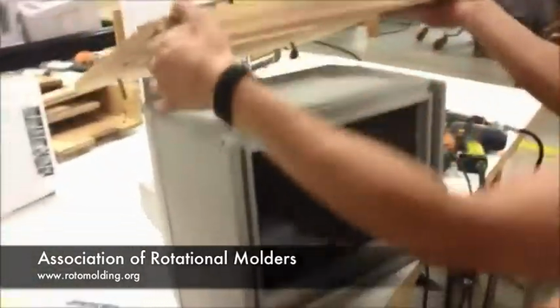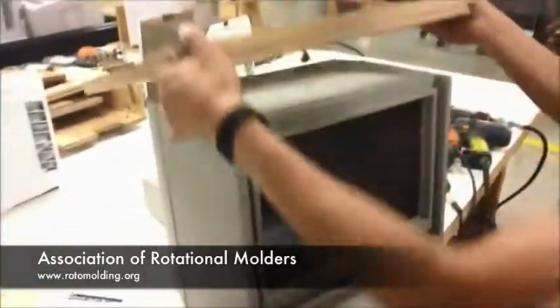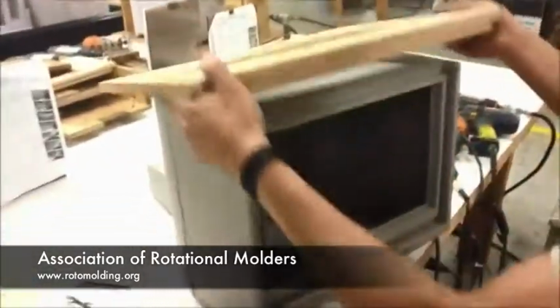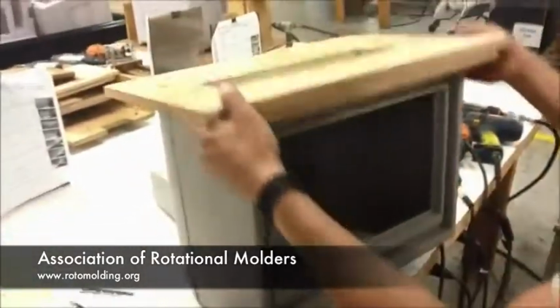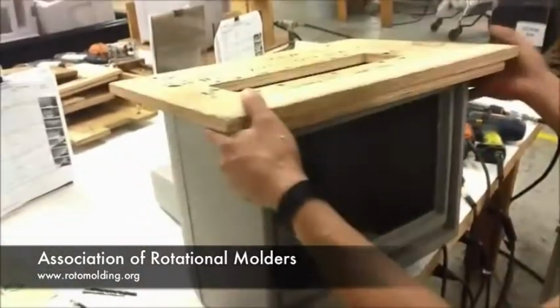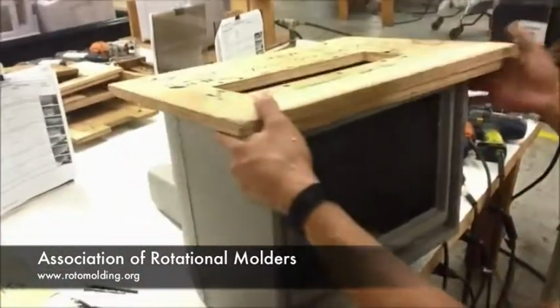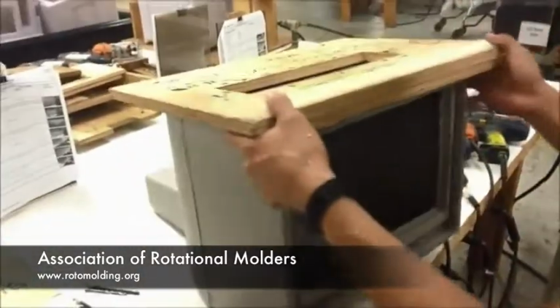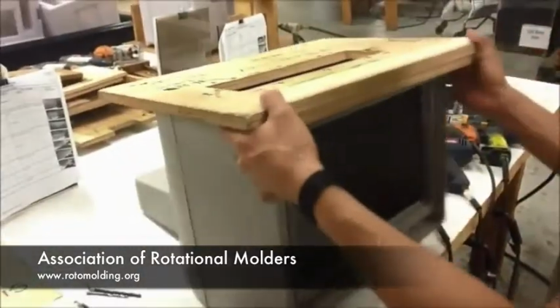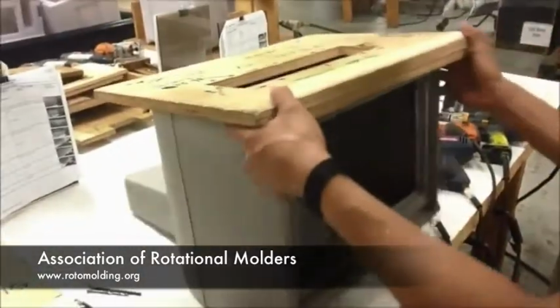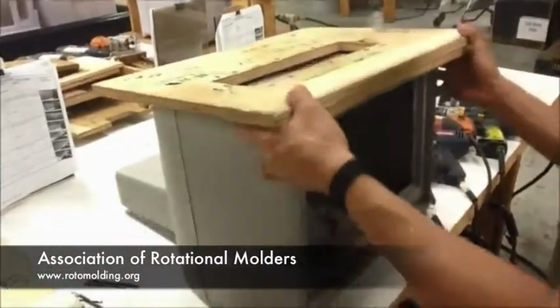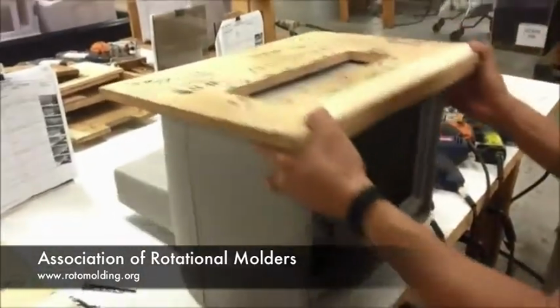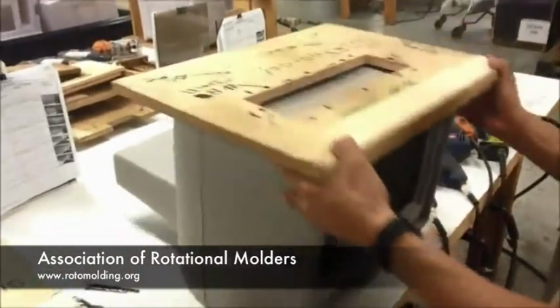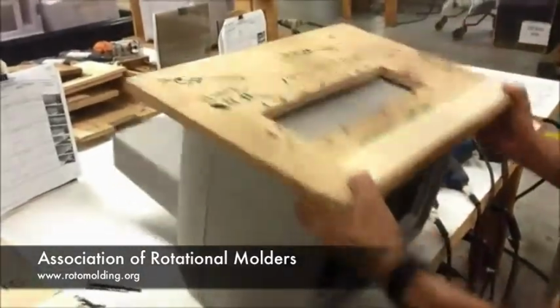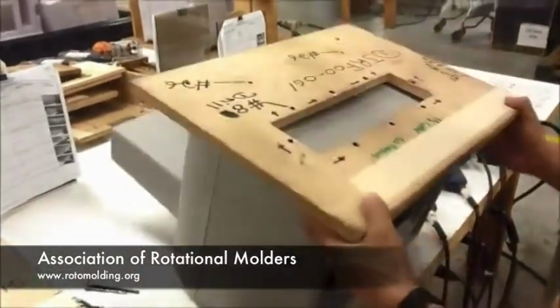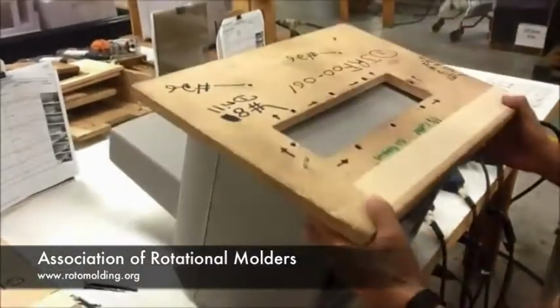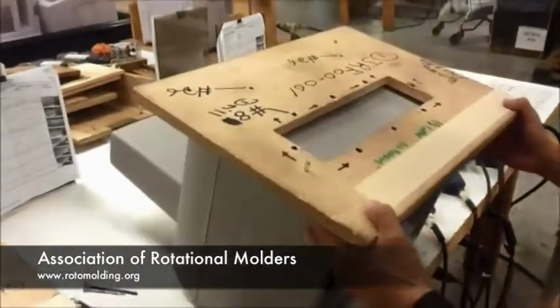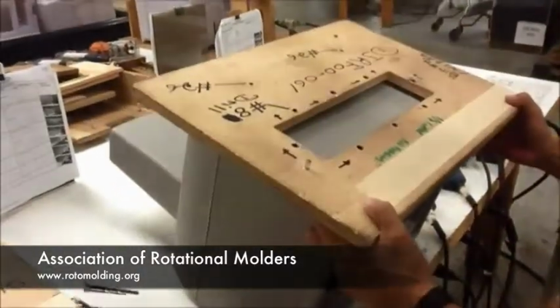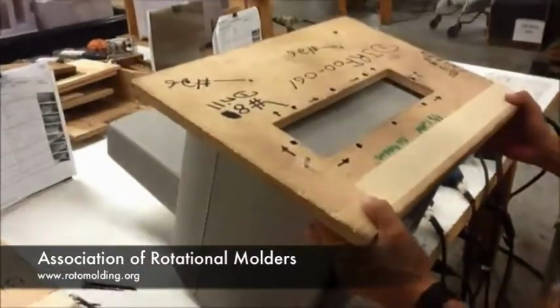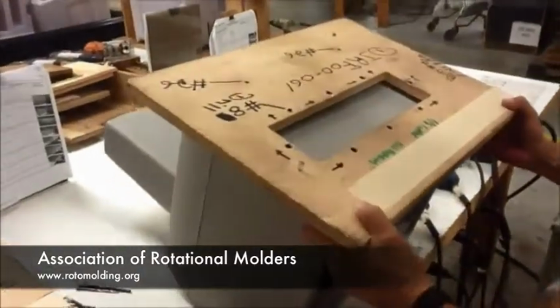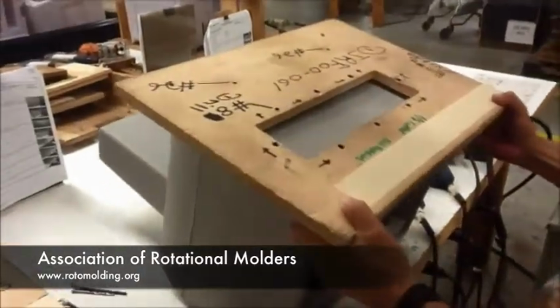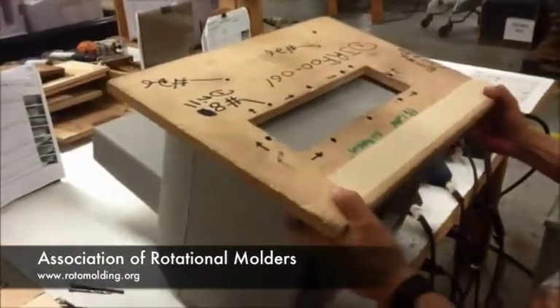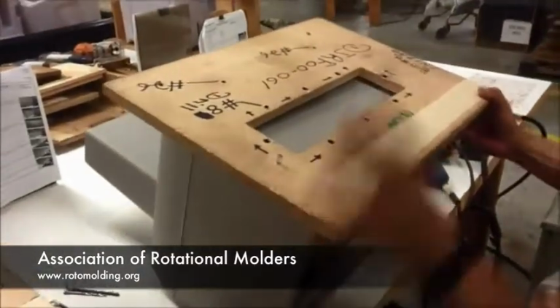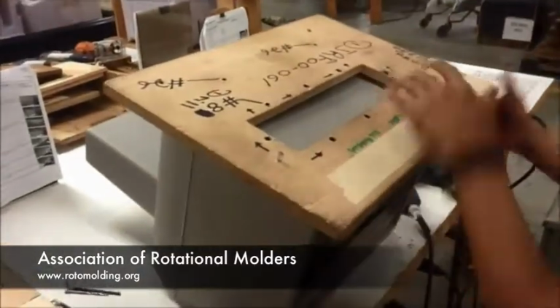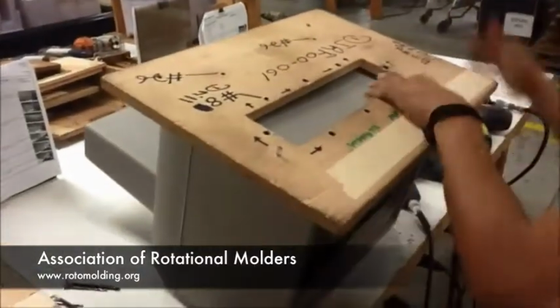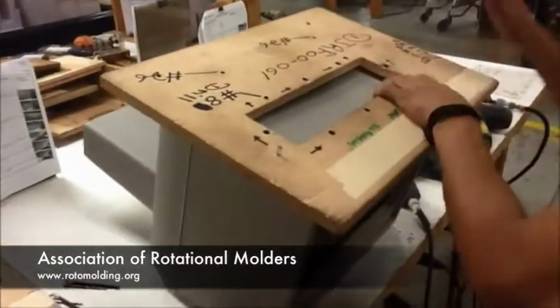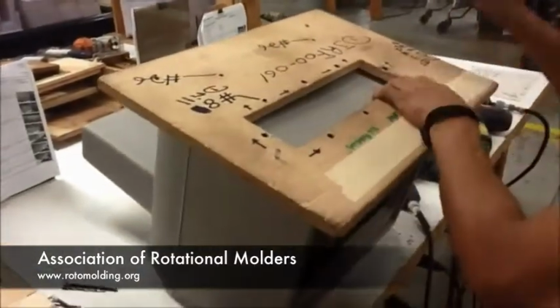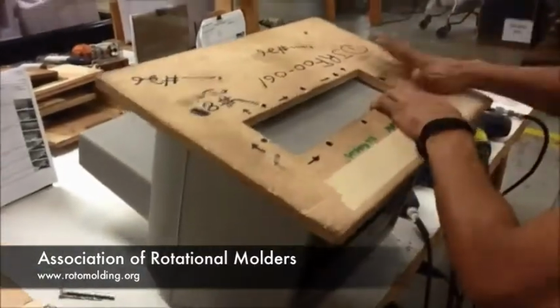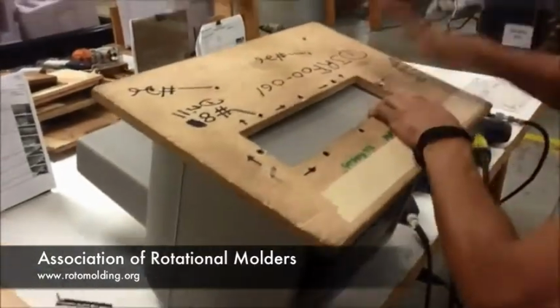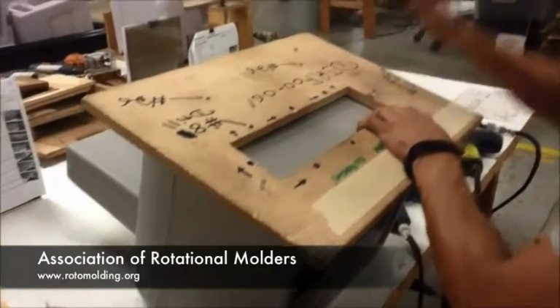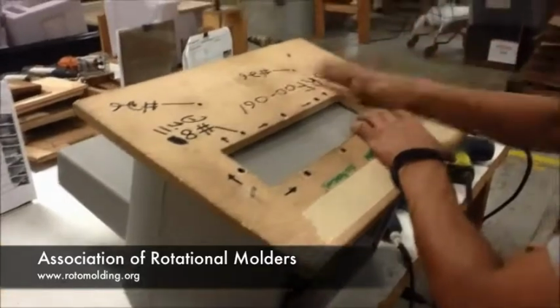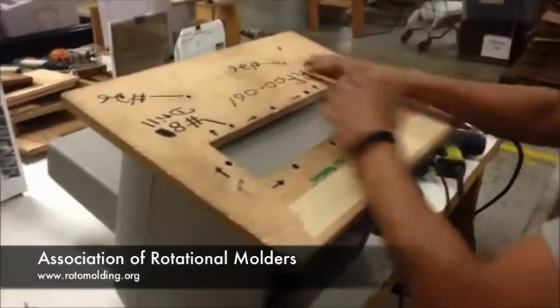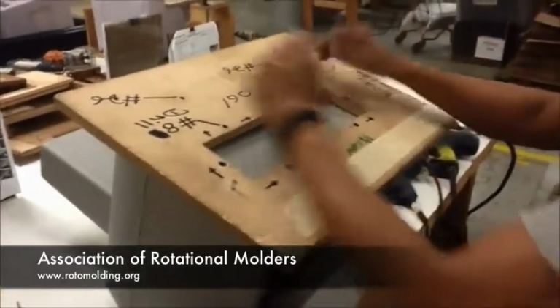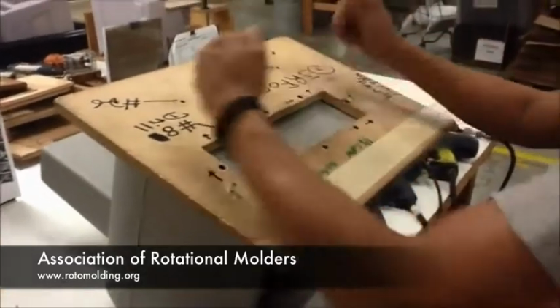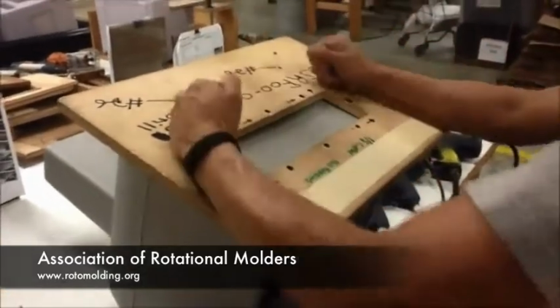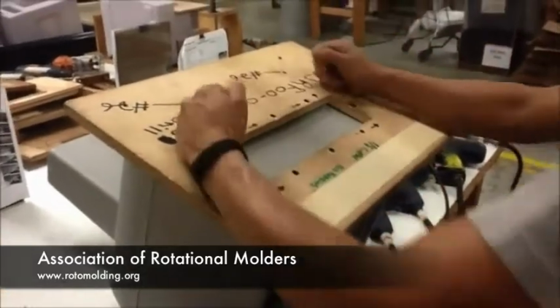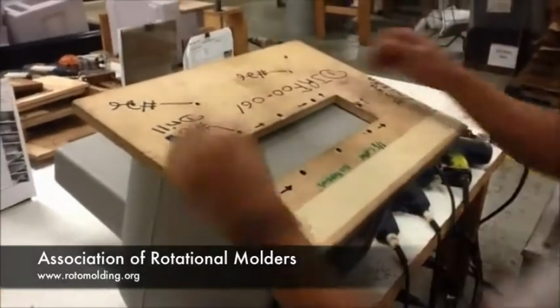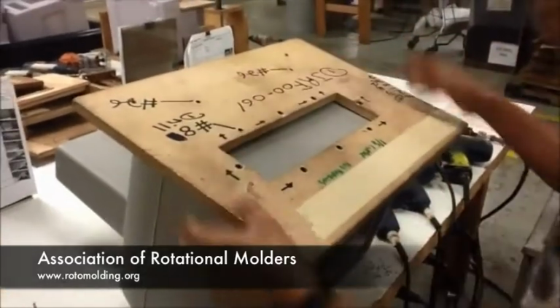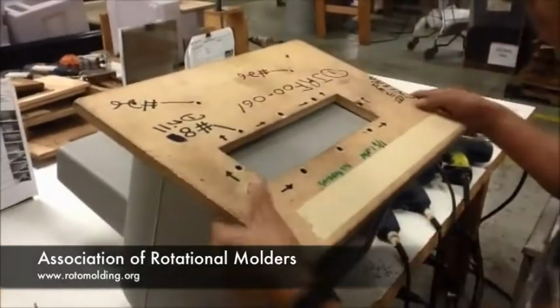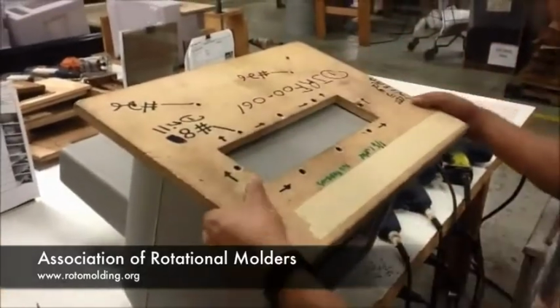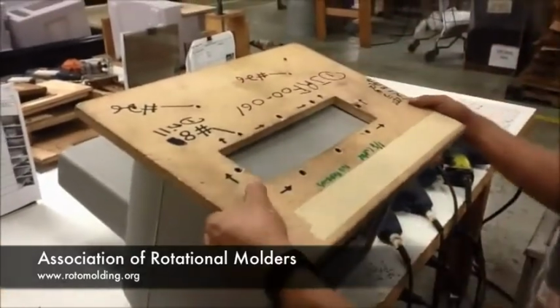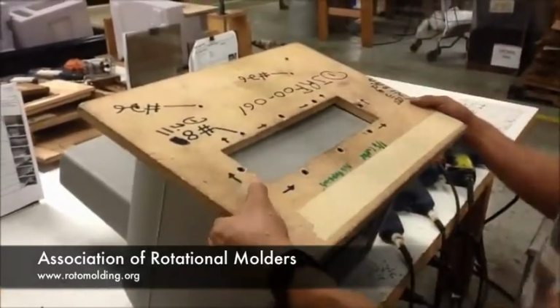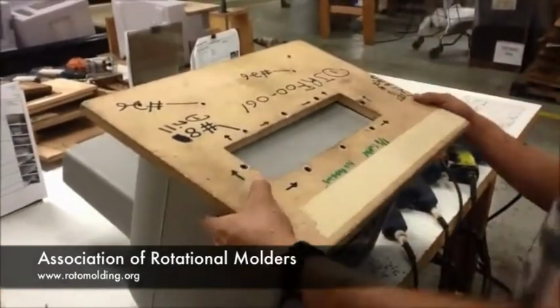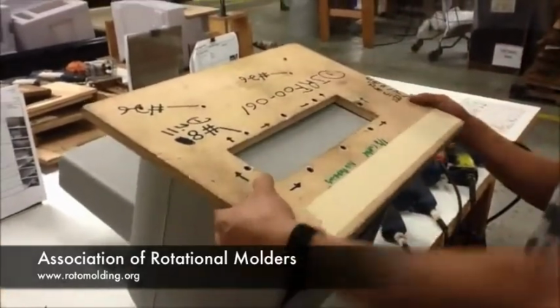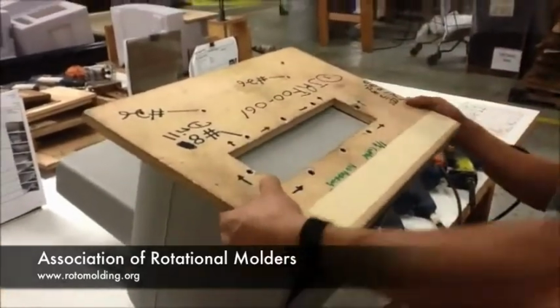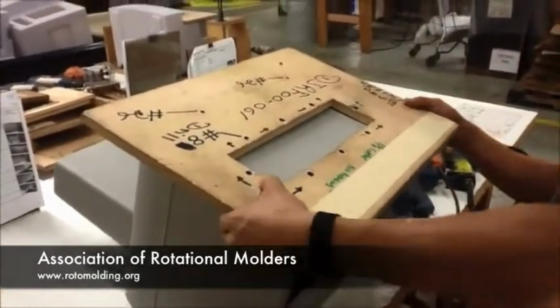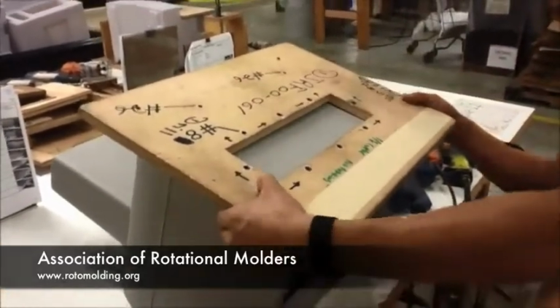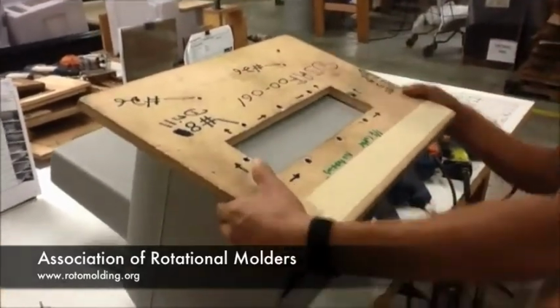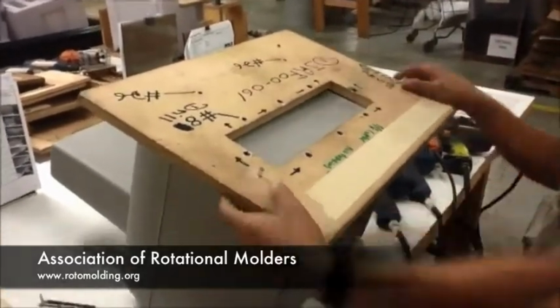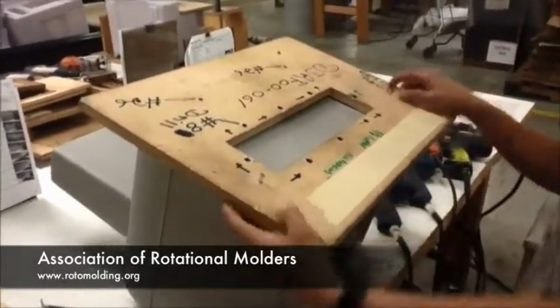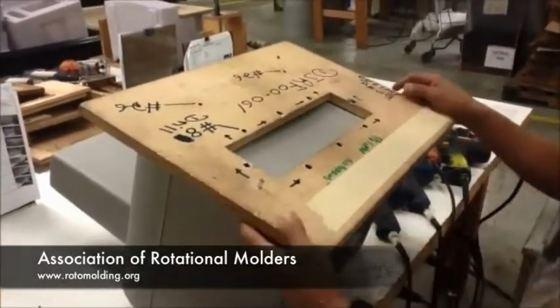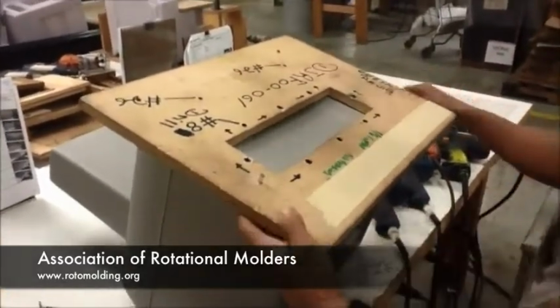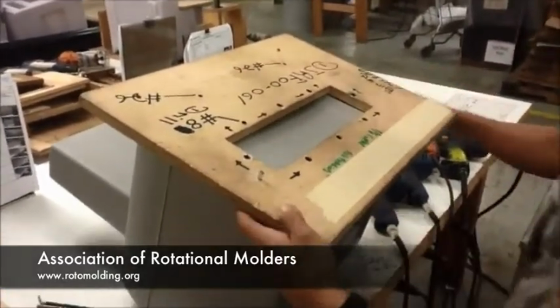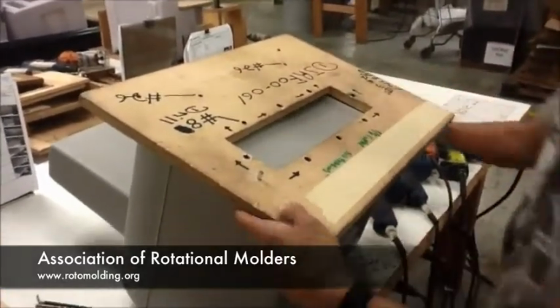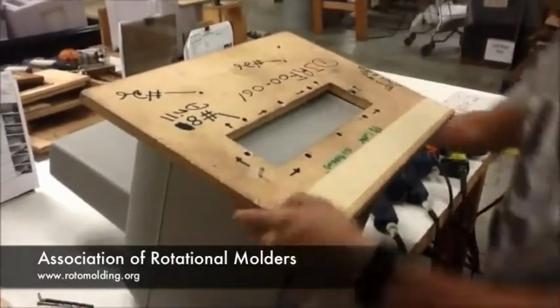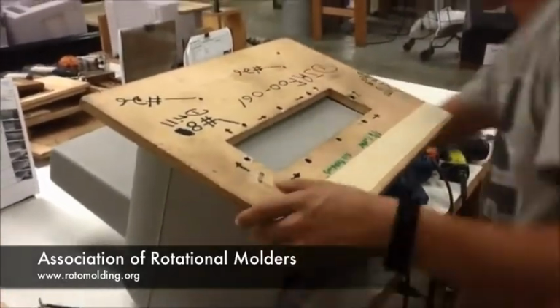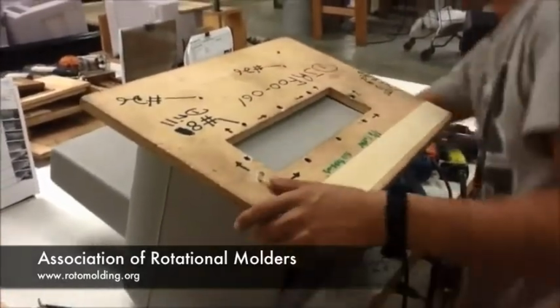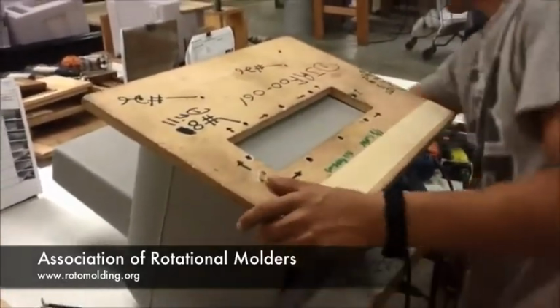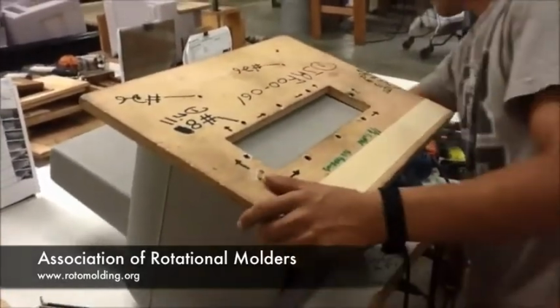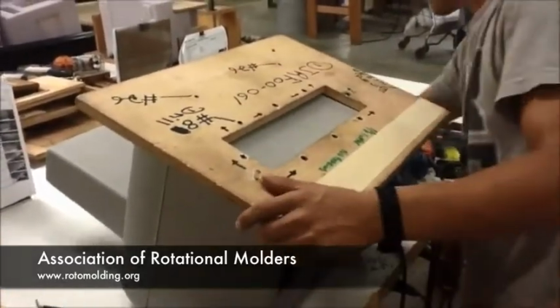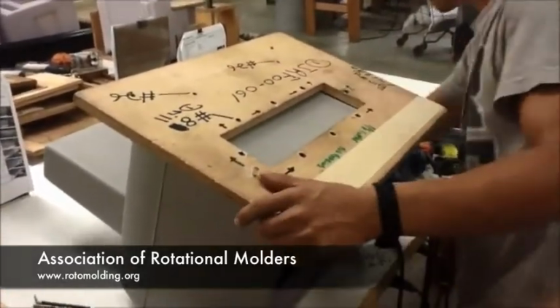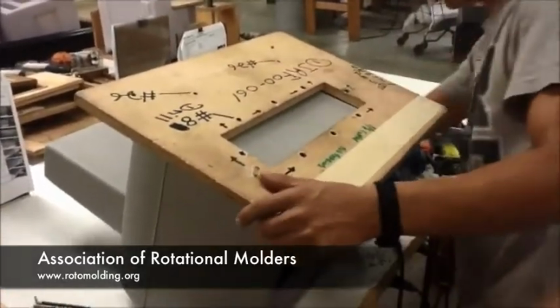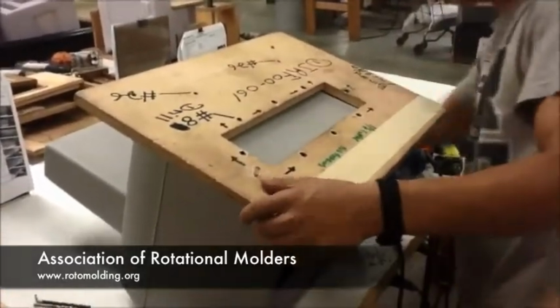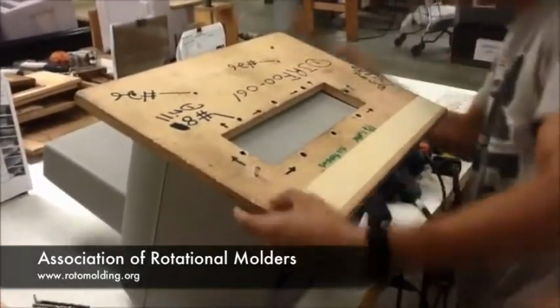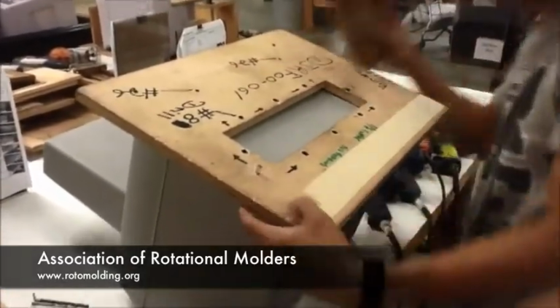Now he takes the next drill and rounding fixture — the combination — and he nests it with the pins around the part.